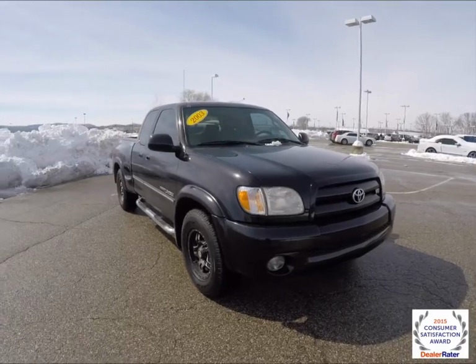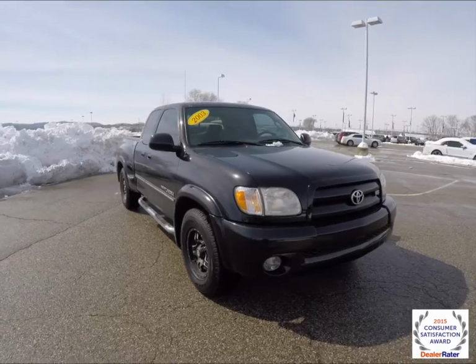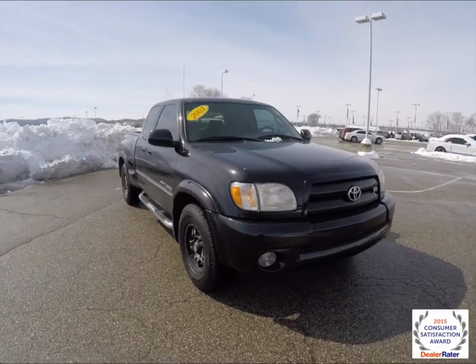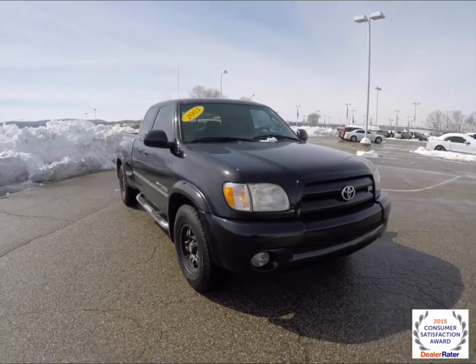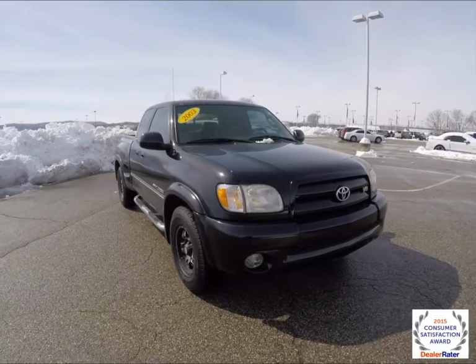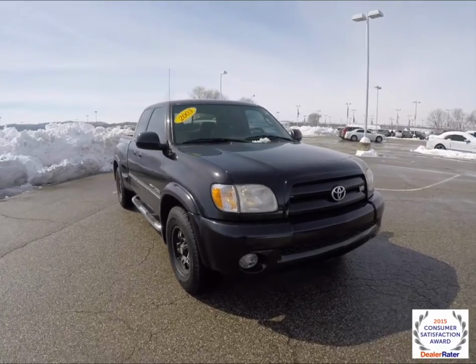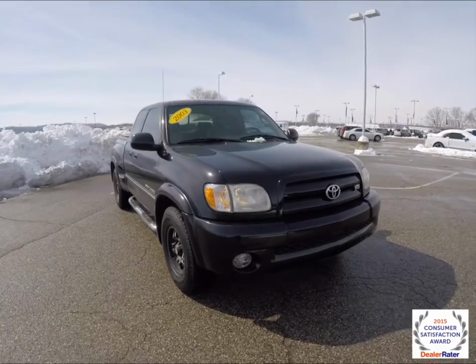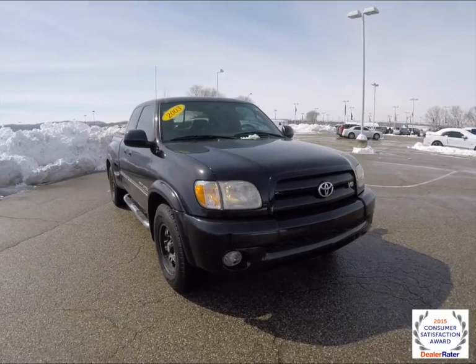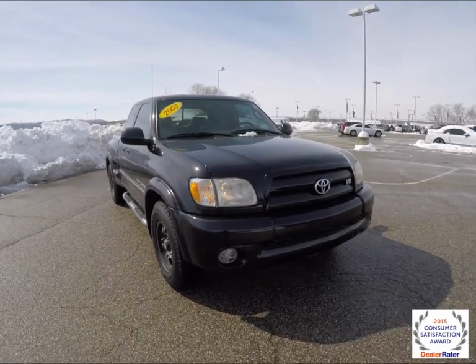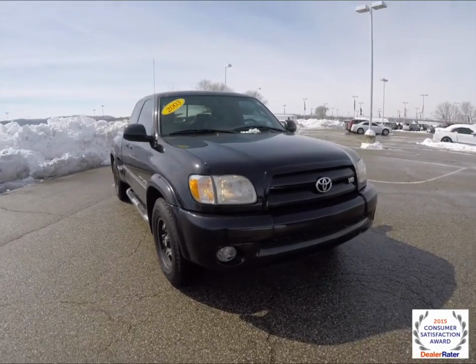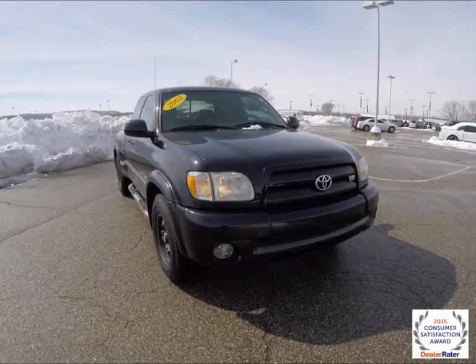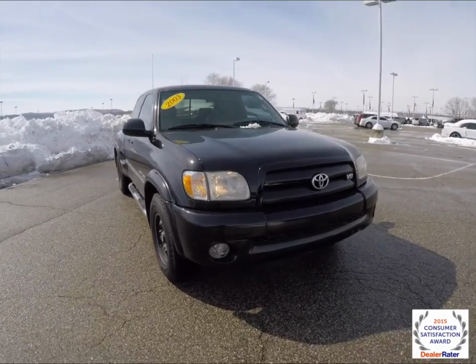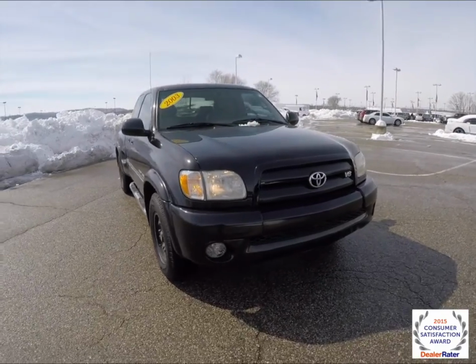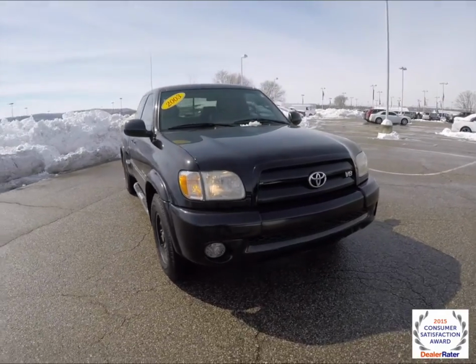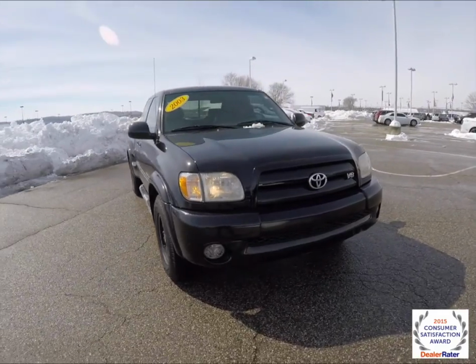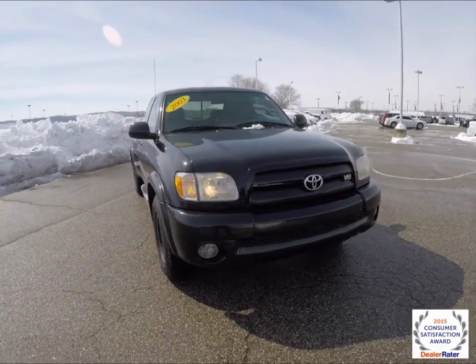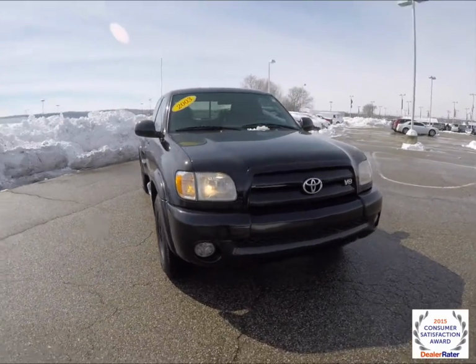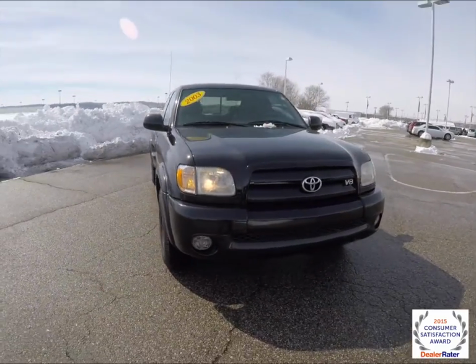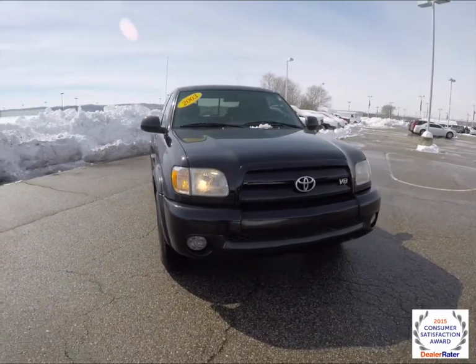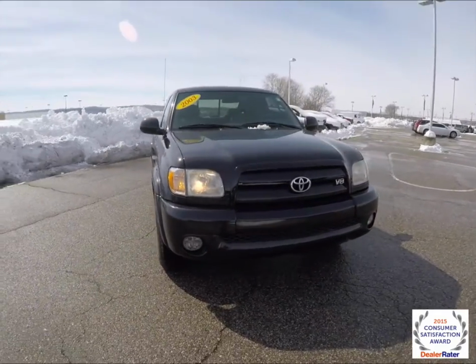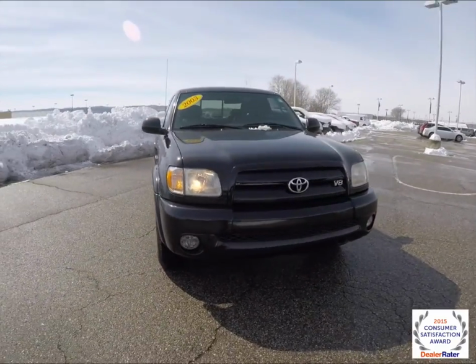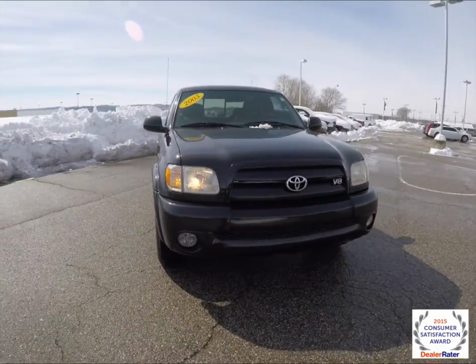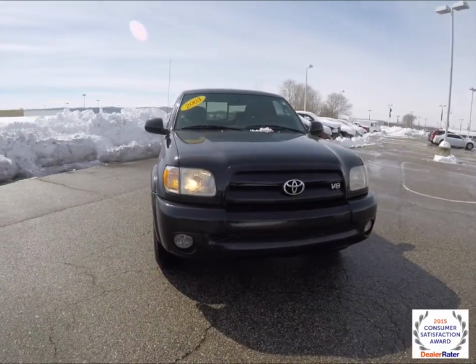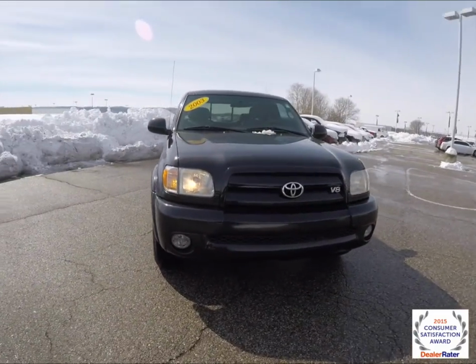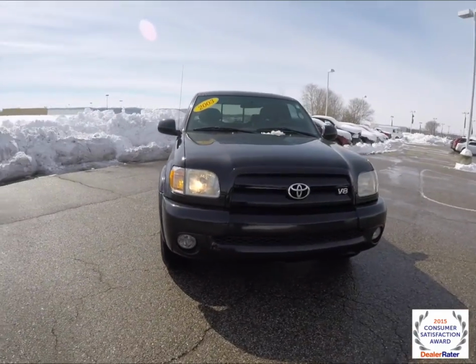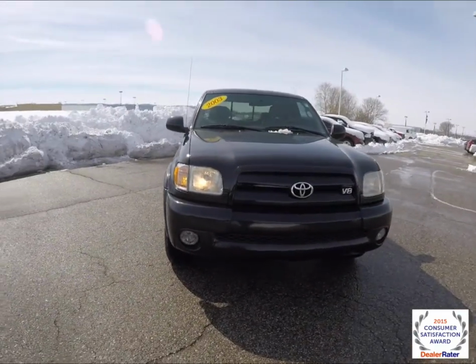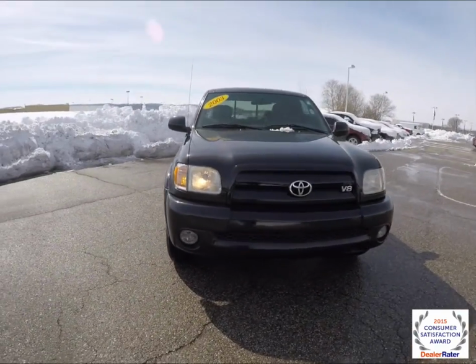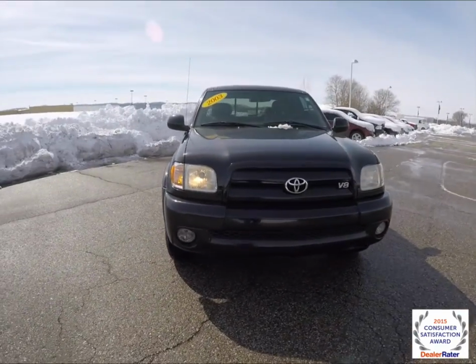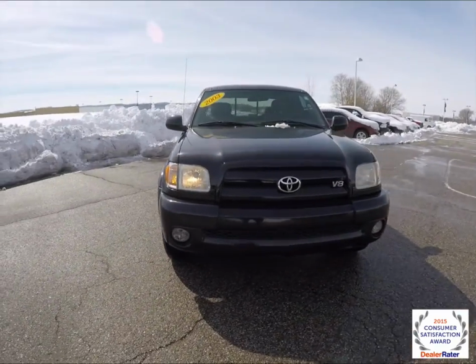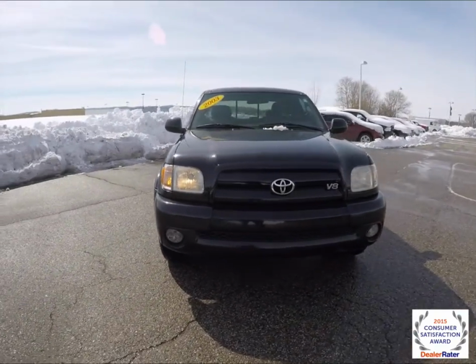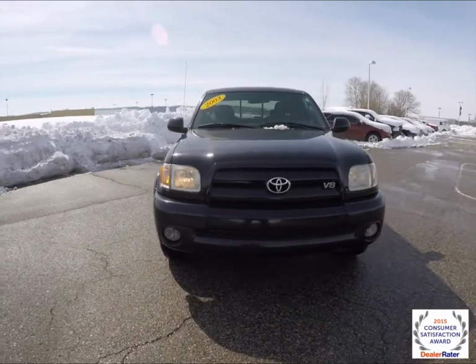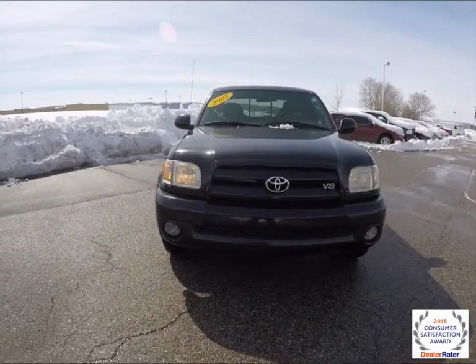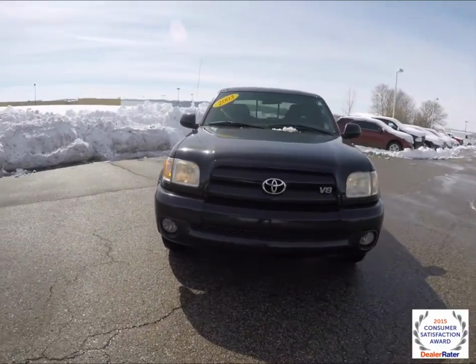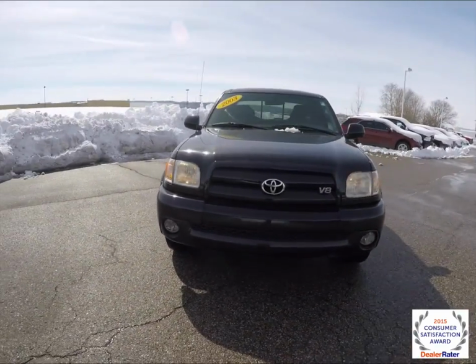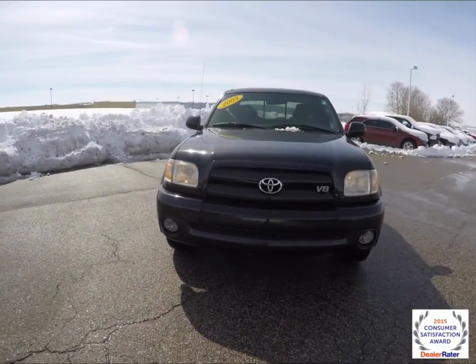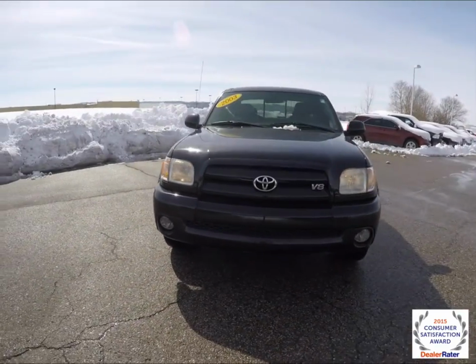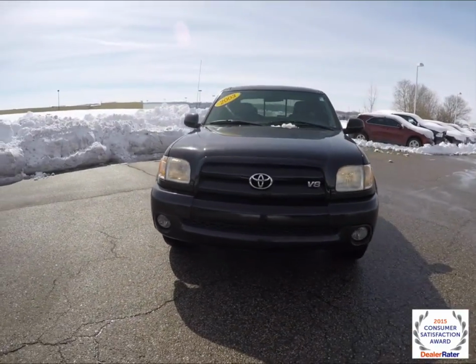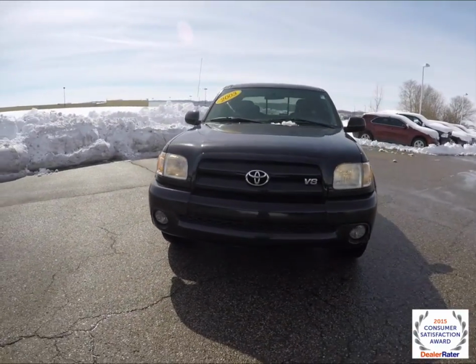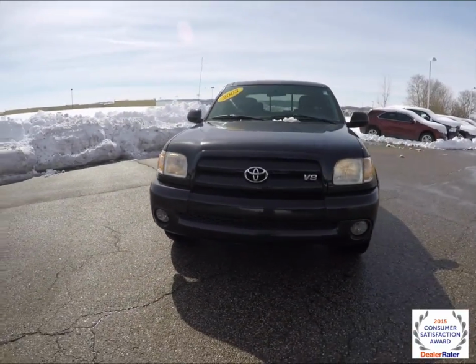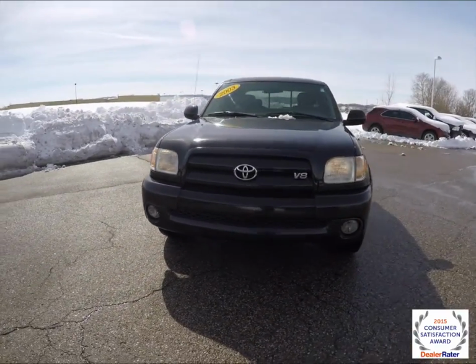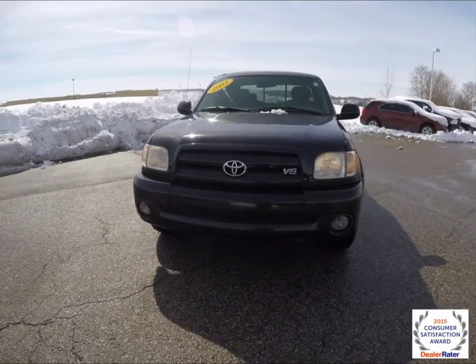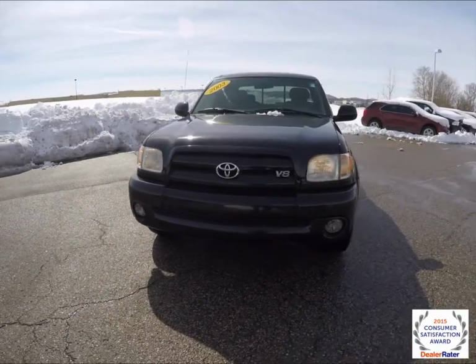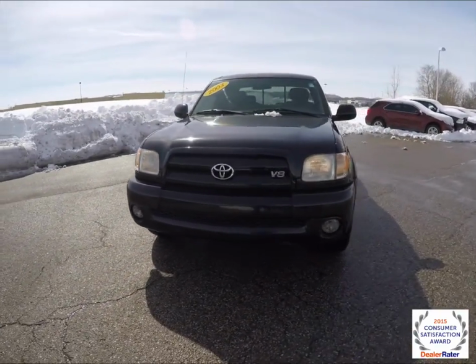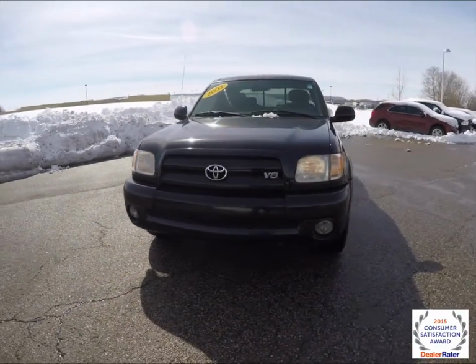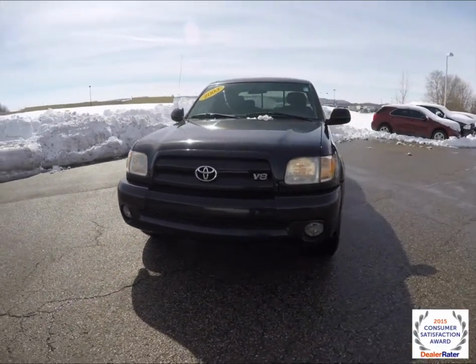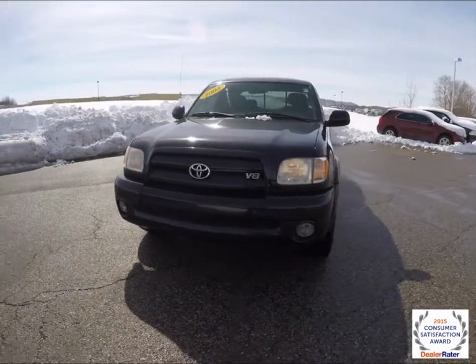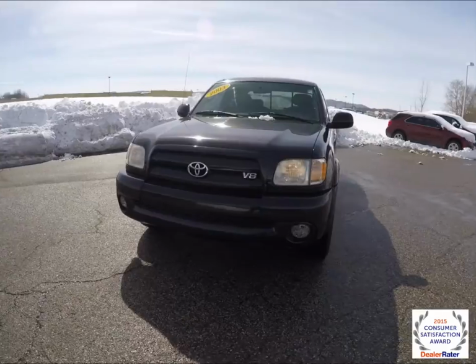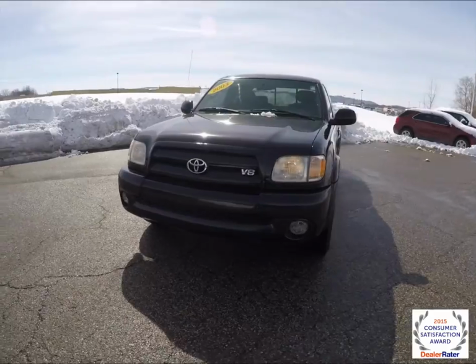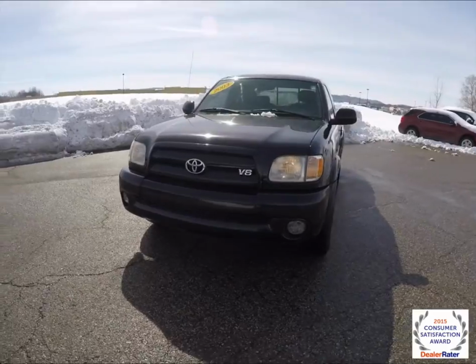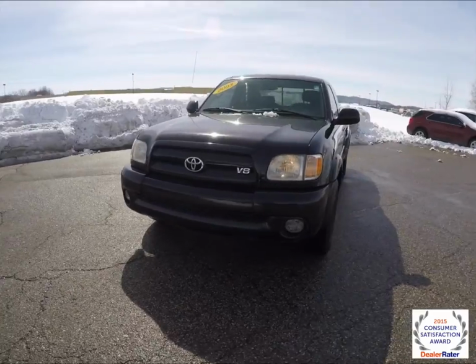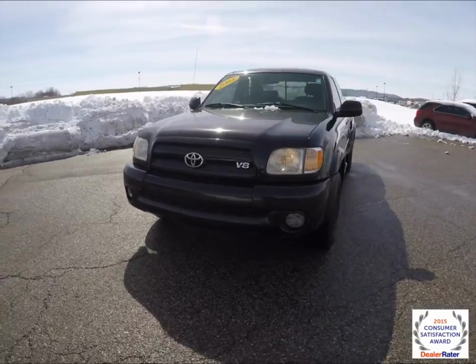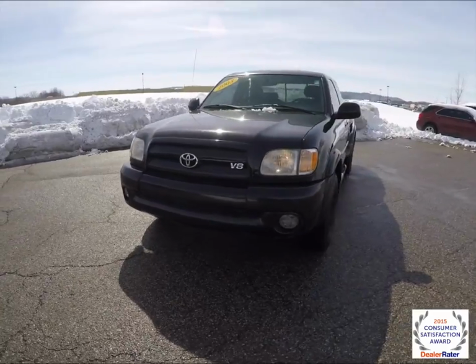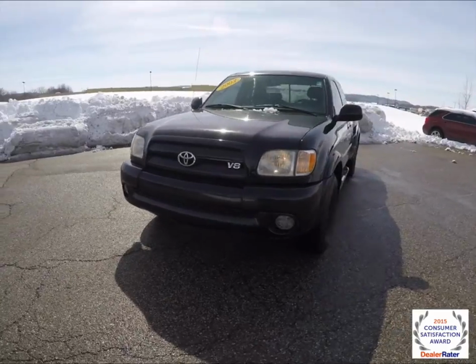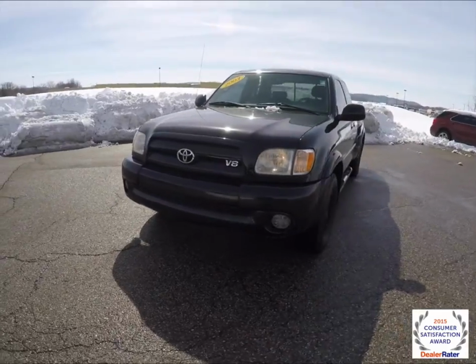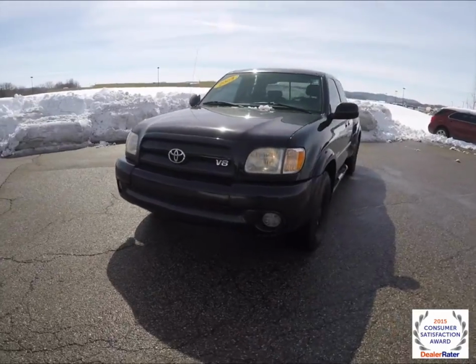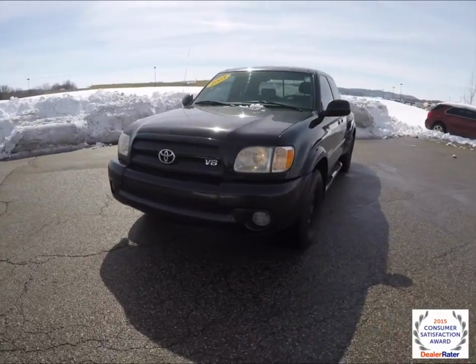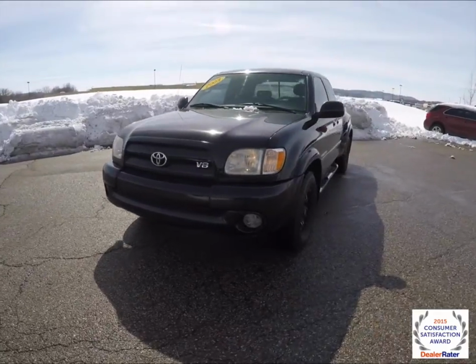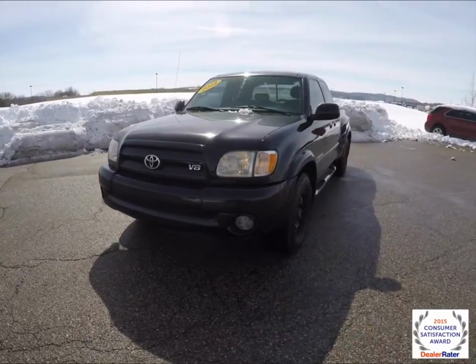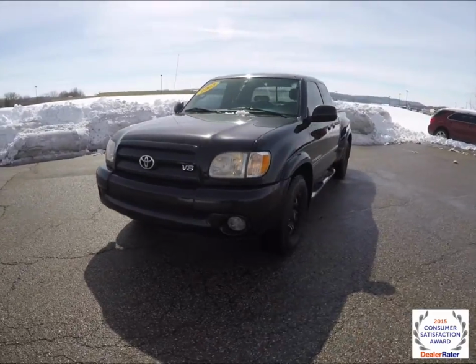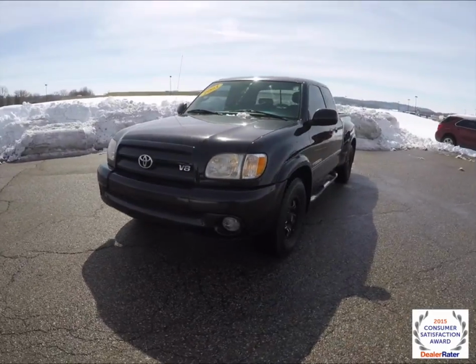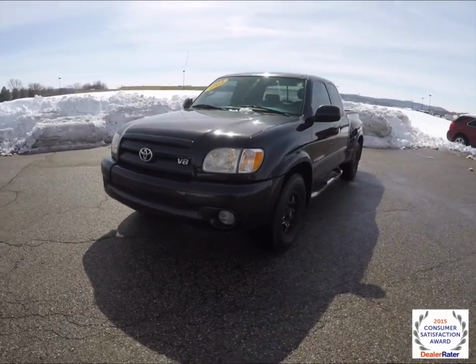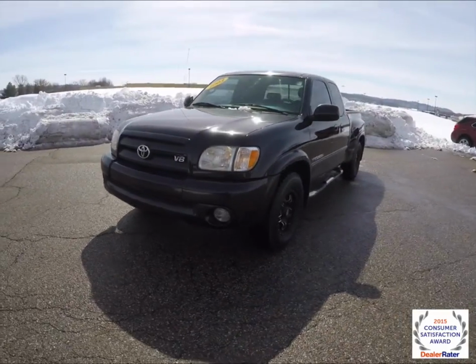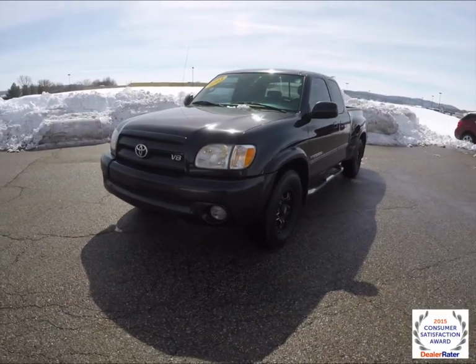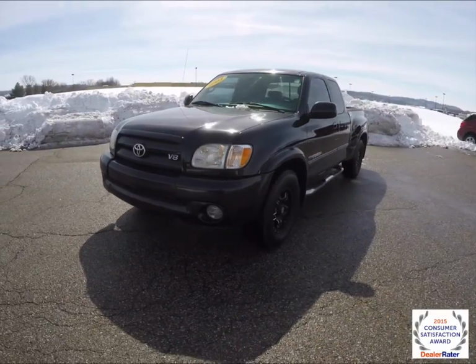Hello everyone. Today we're going to take a quick walk around look at this 2003 Toyota Tundra access cab.